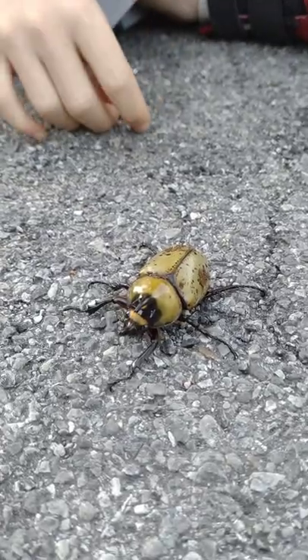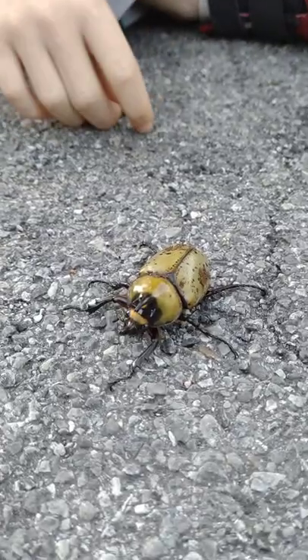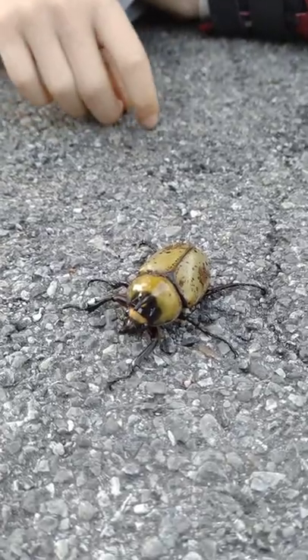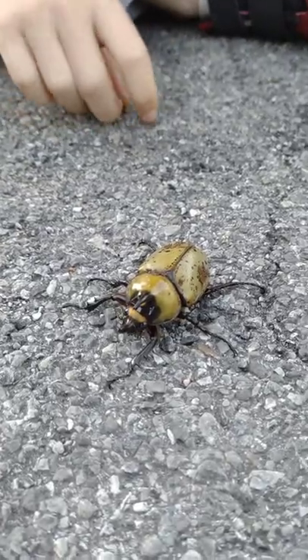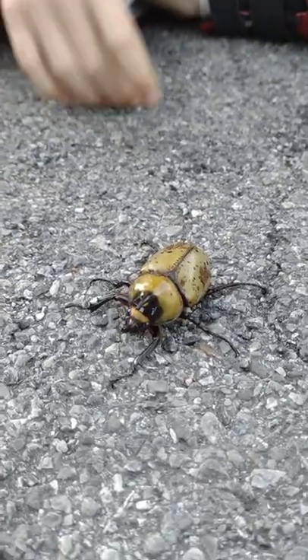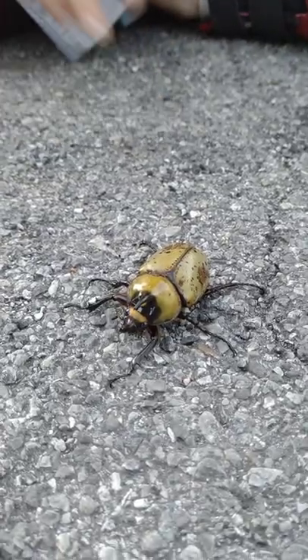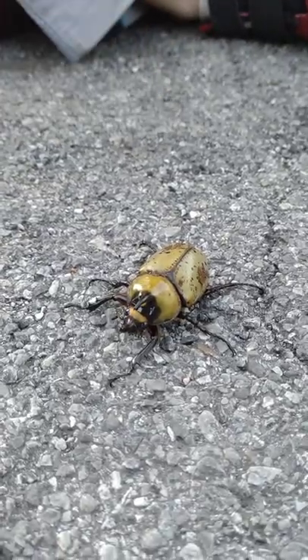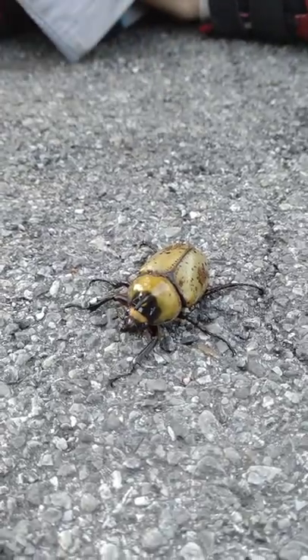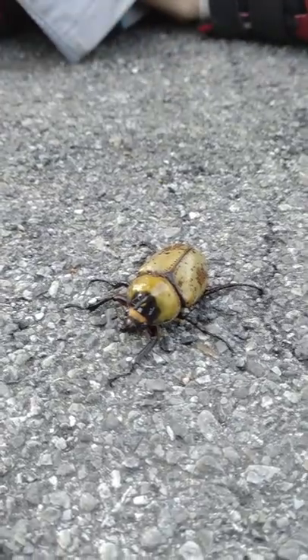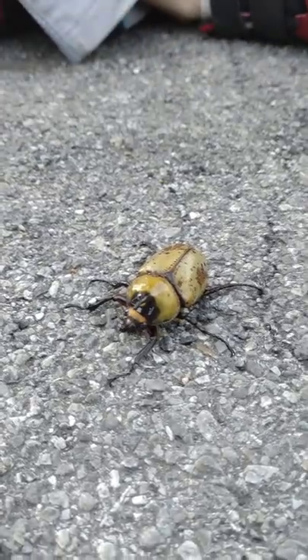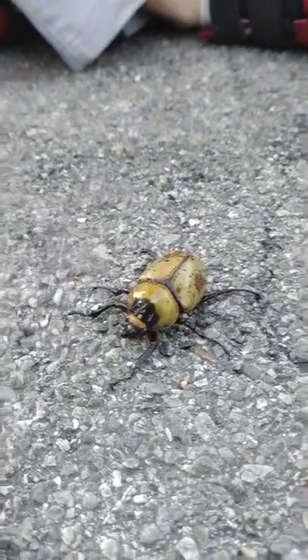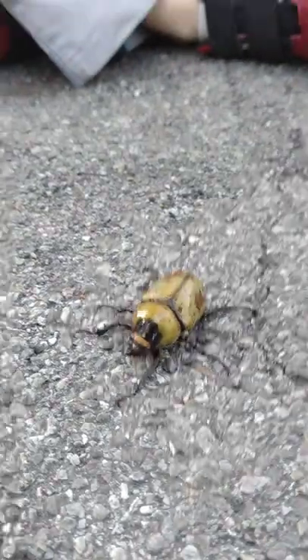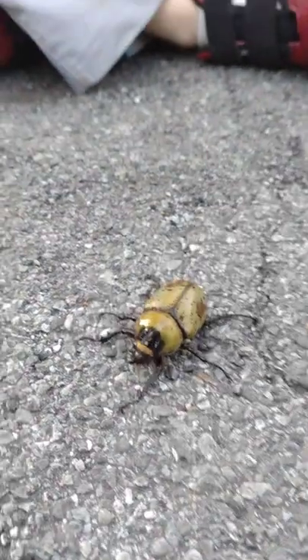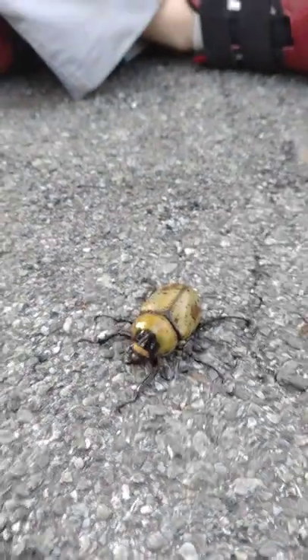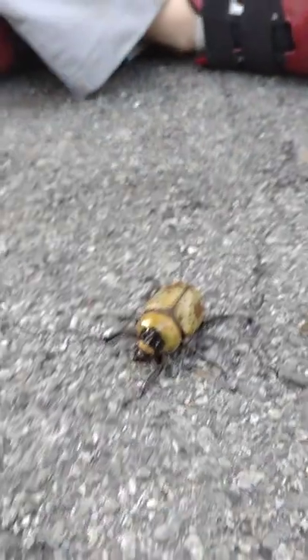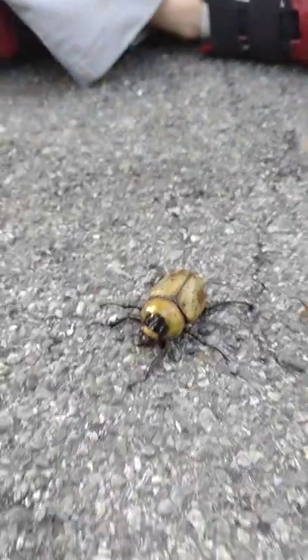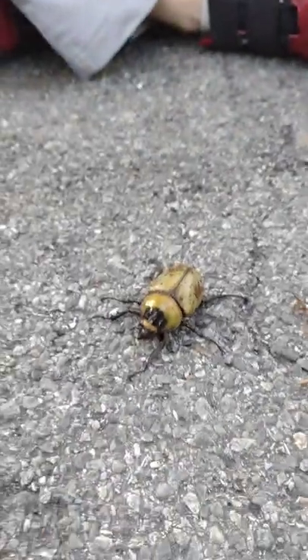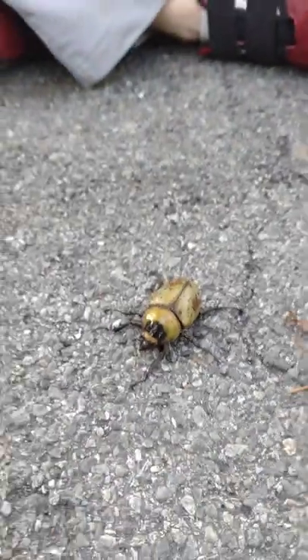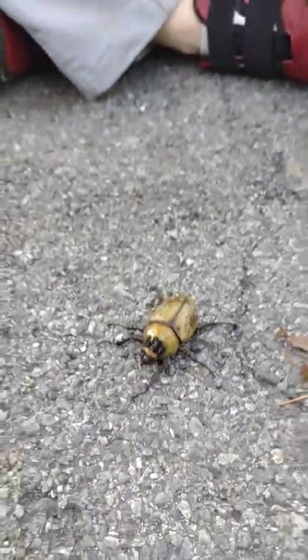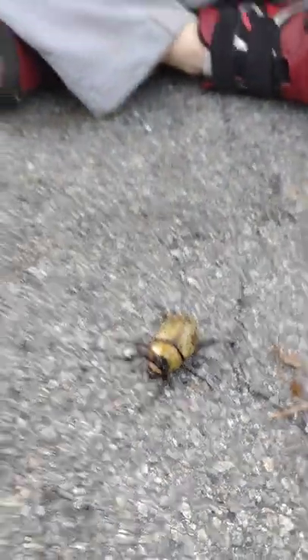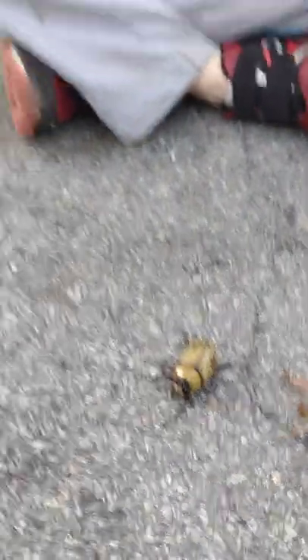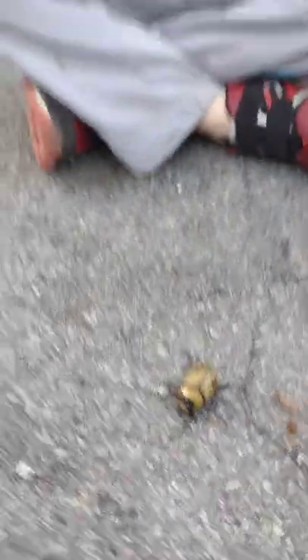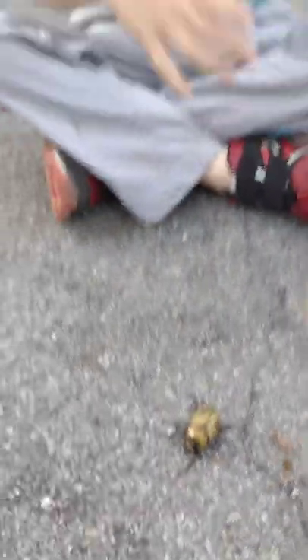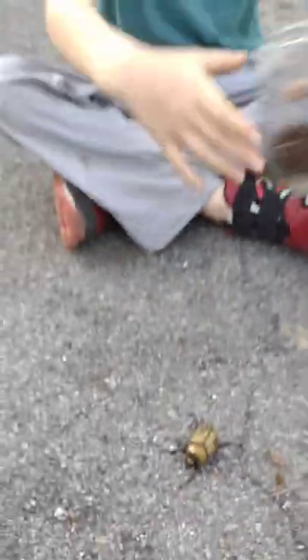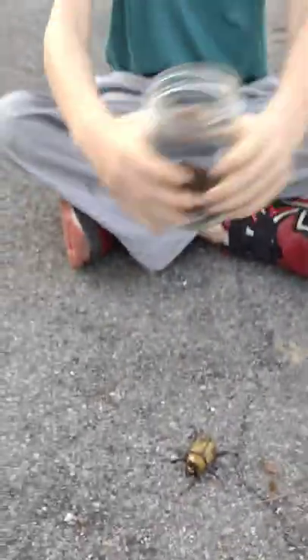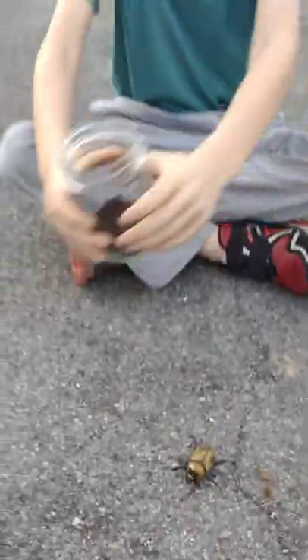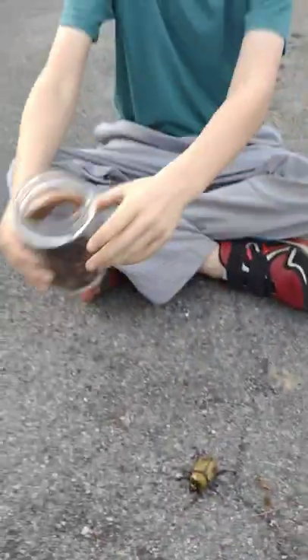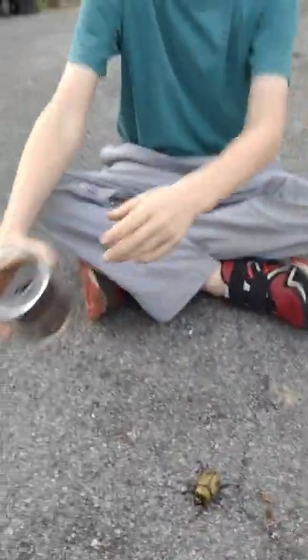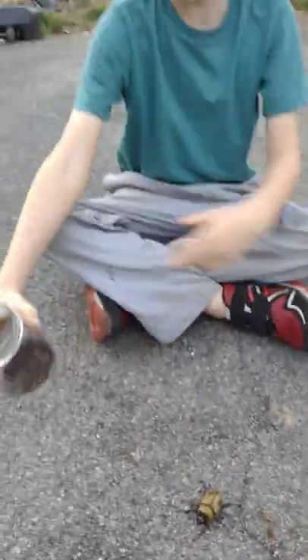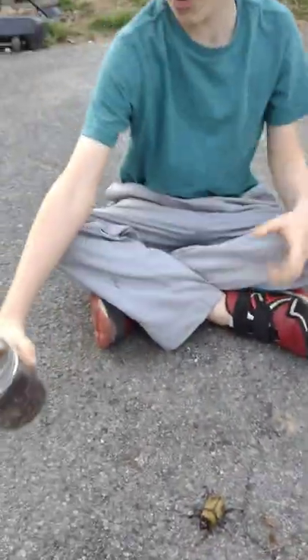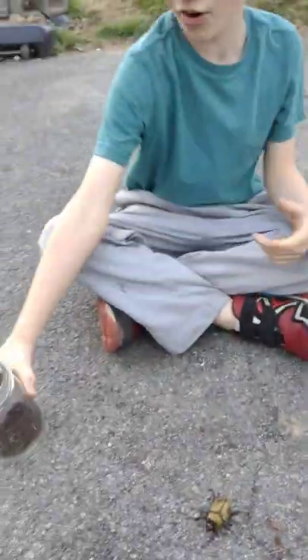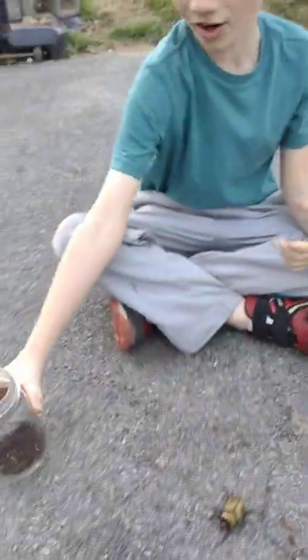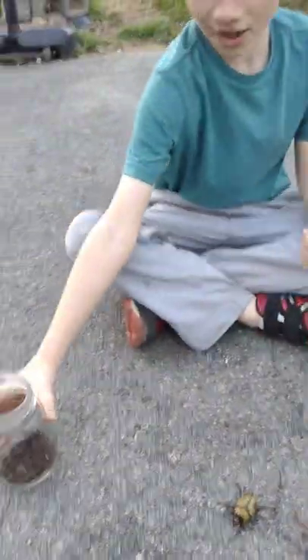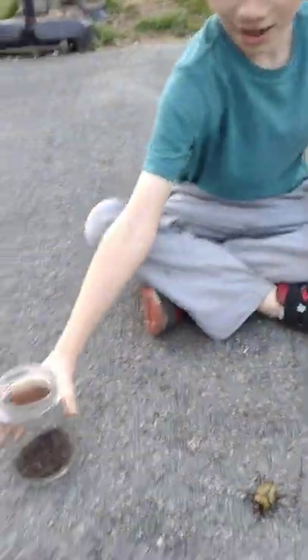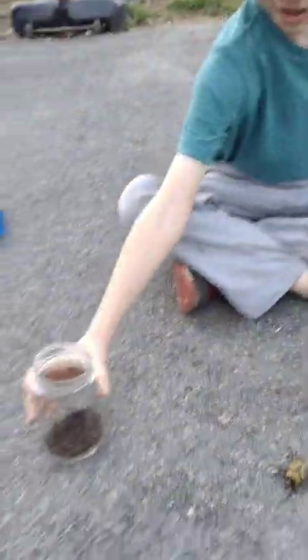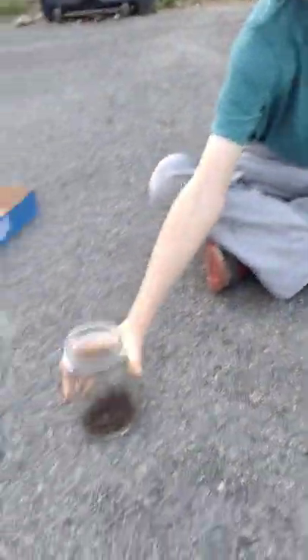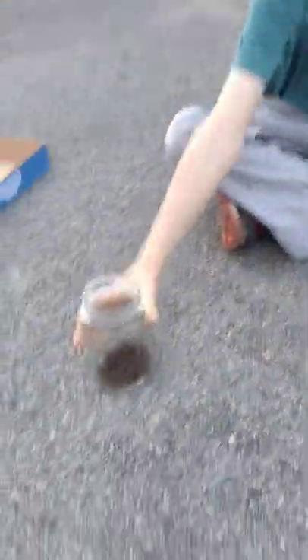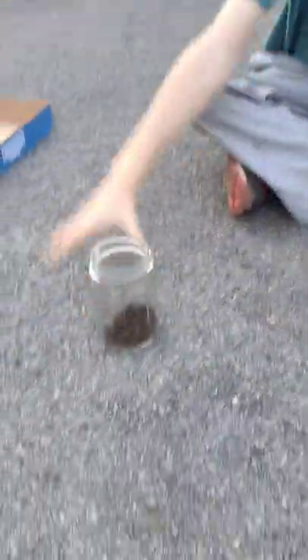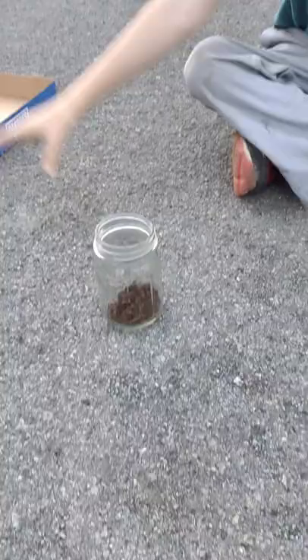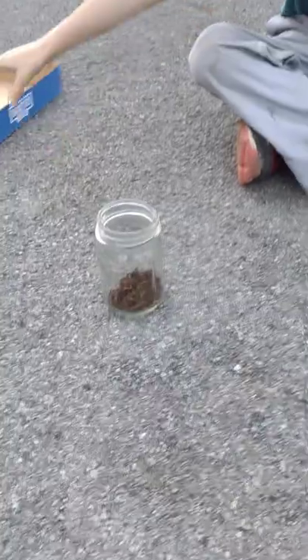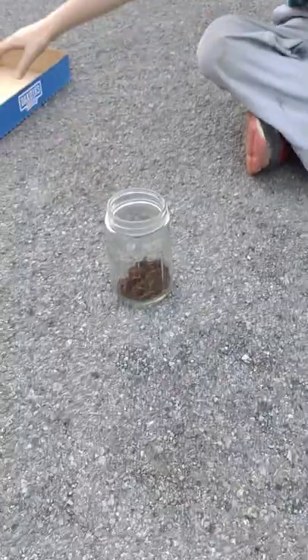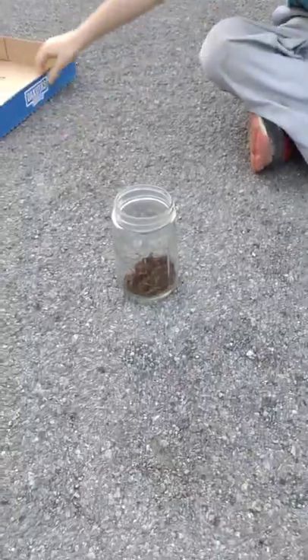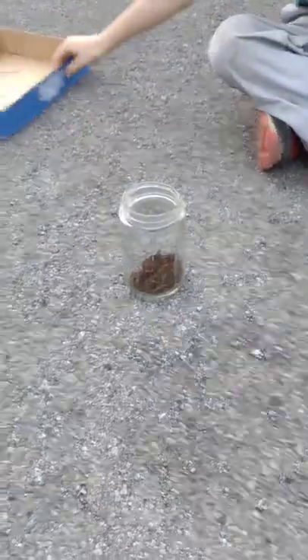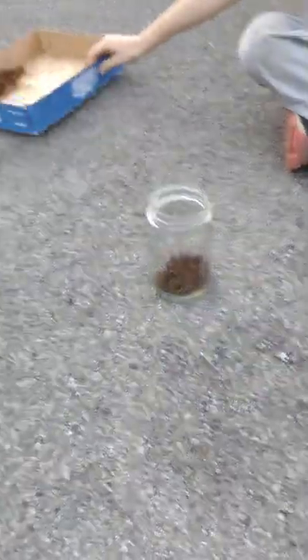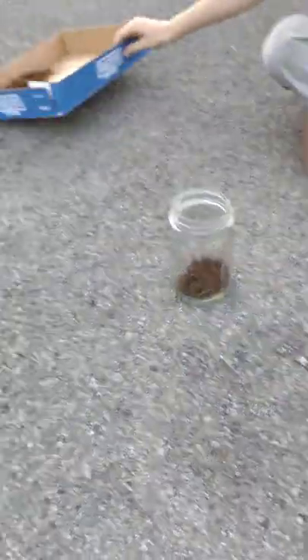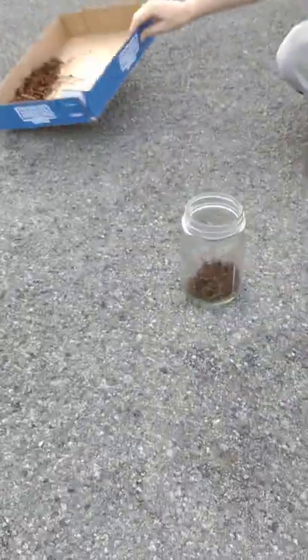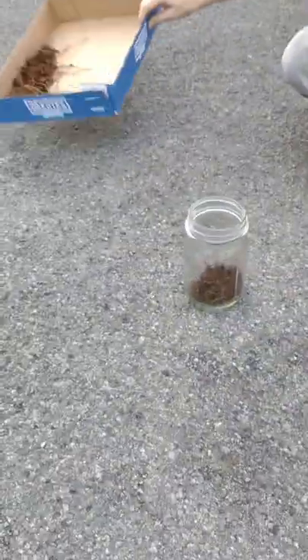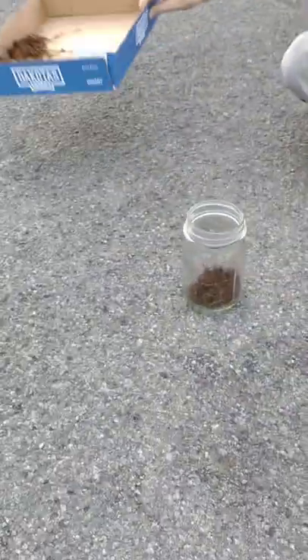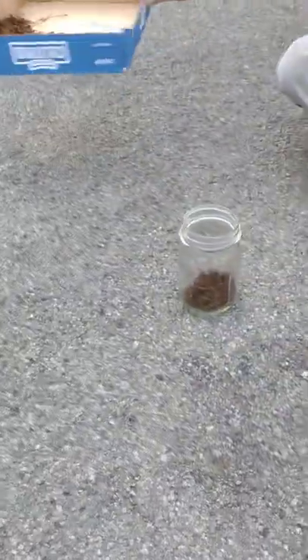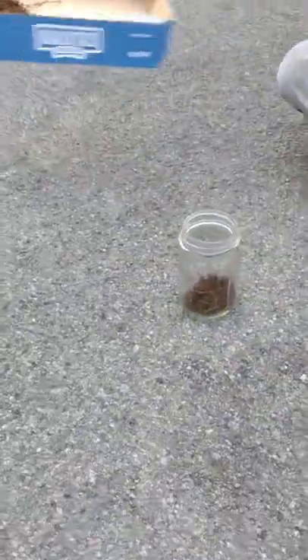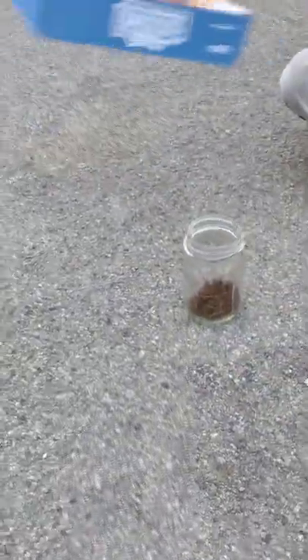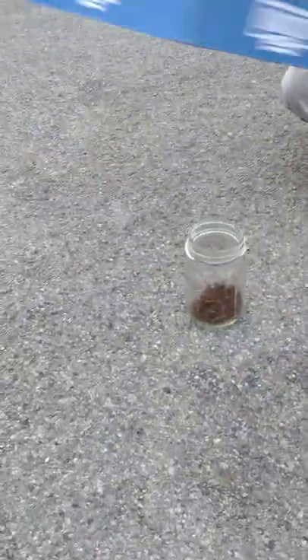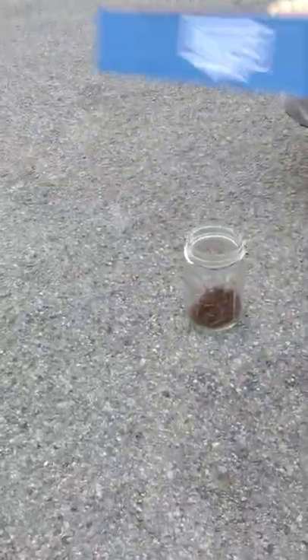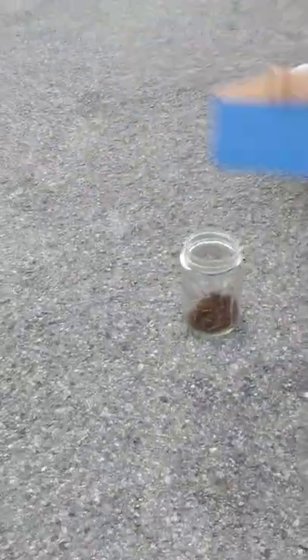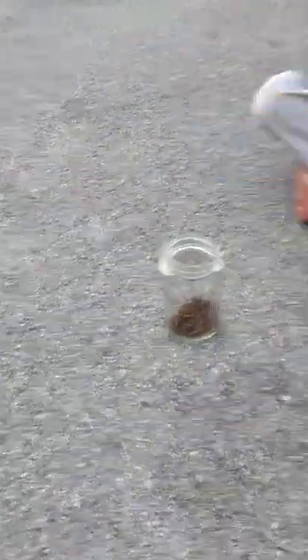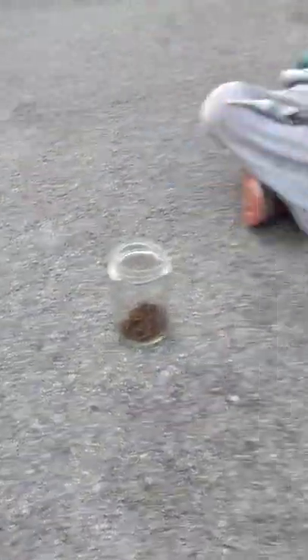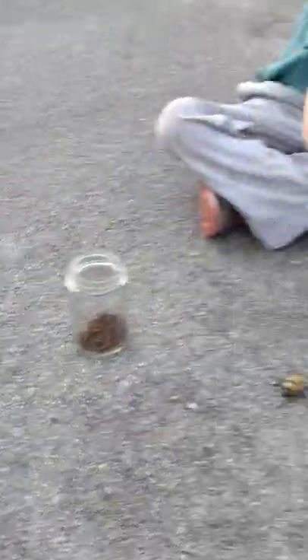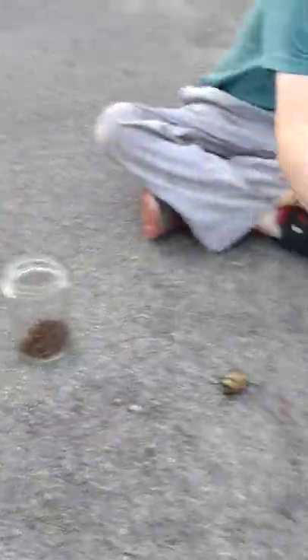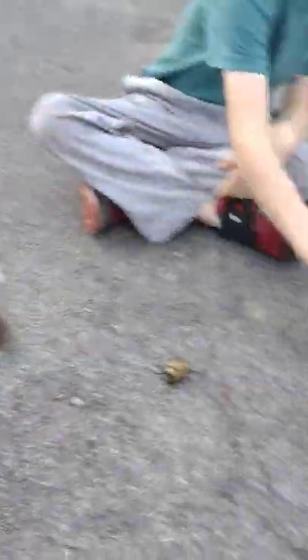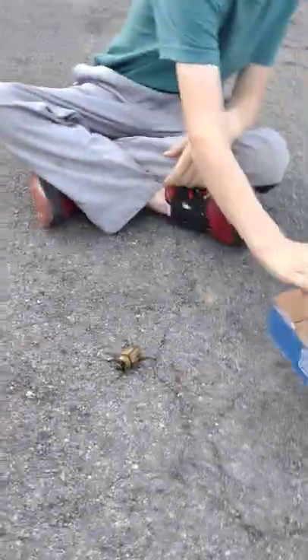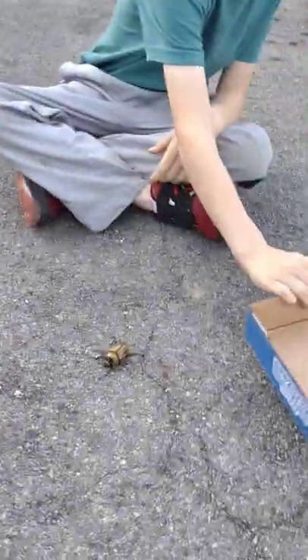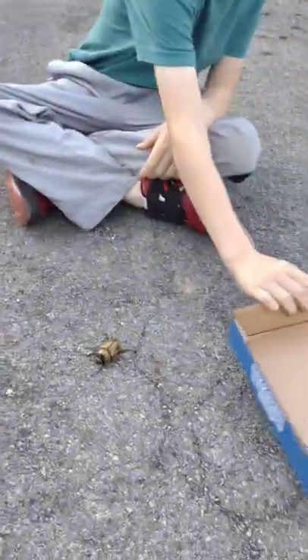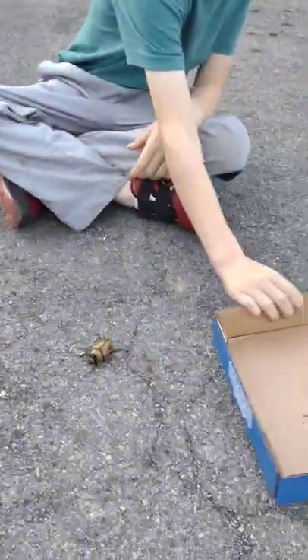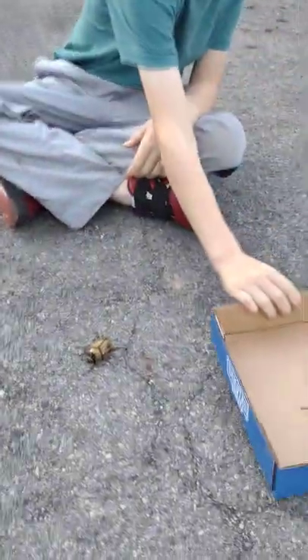We caught him in this jar, and then we put him in this, and then we put him on the driveway.